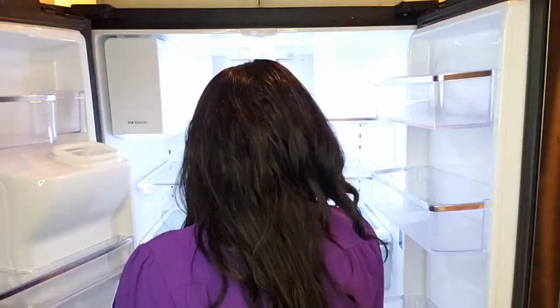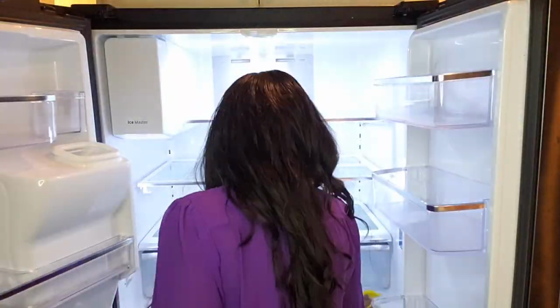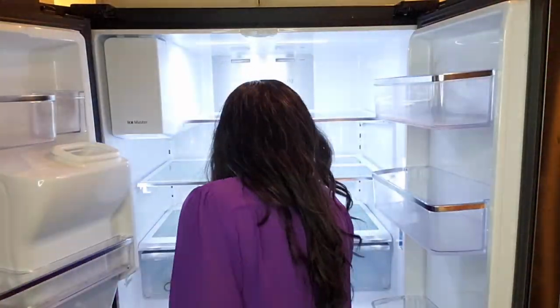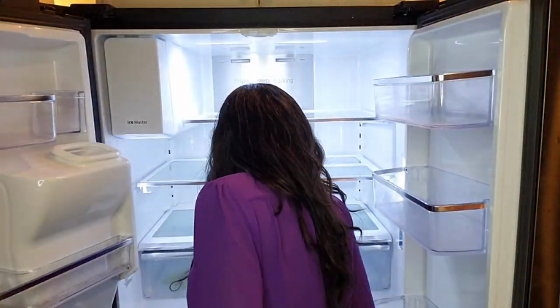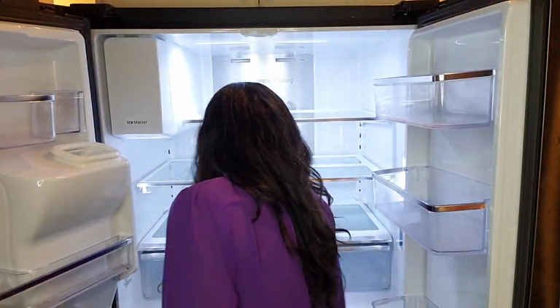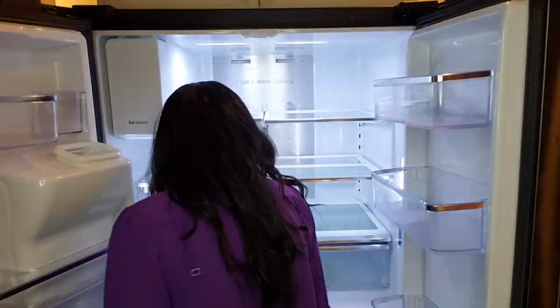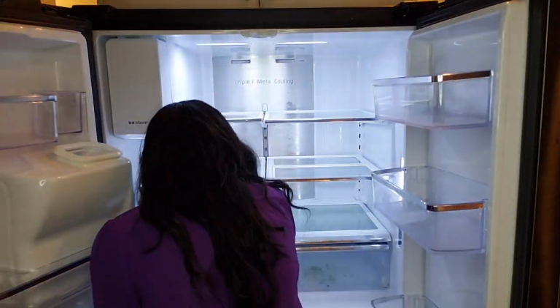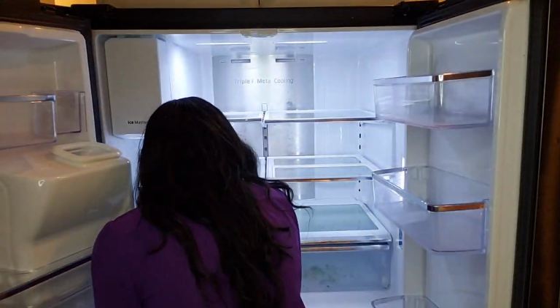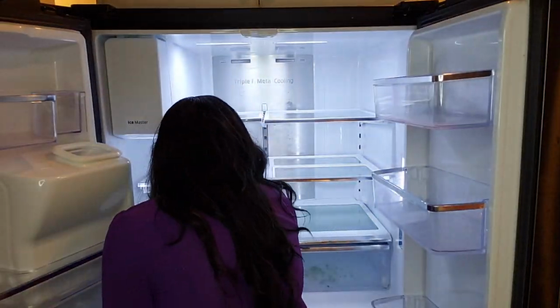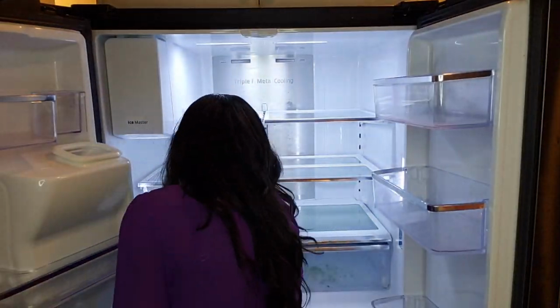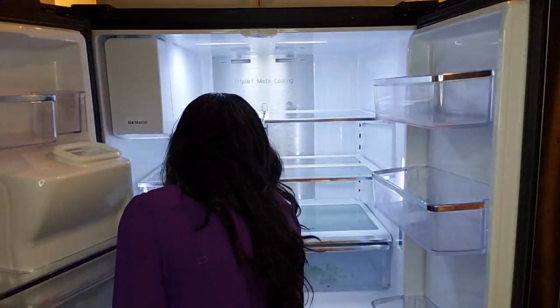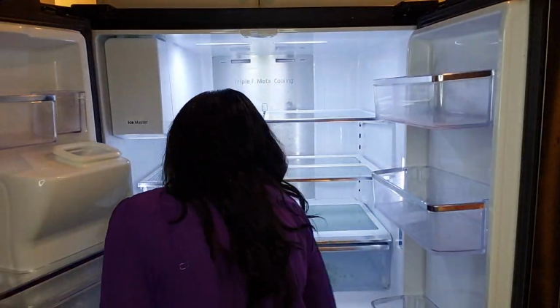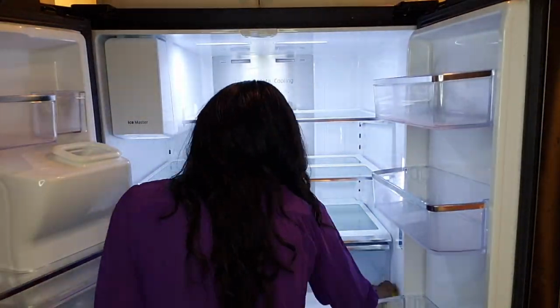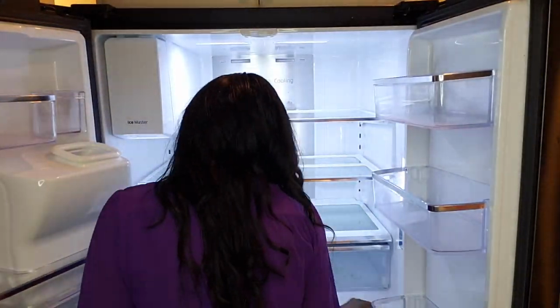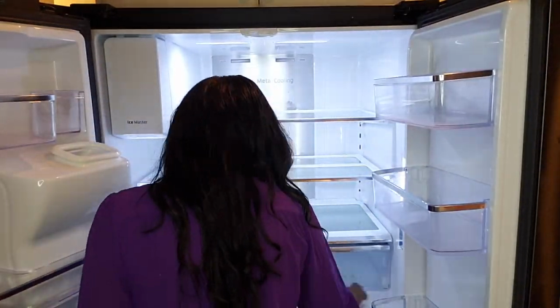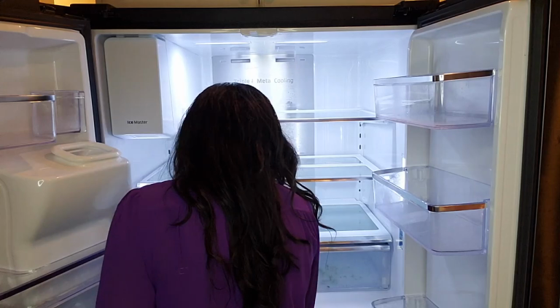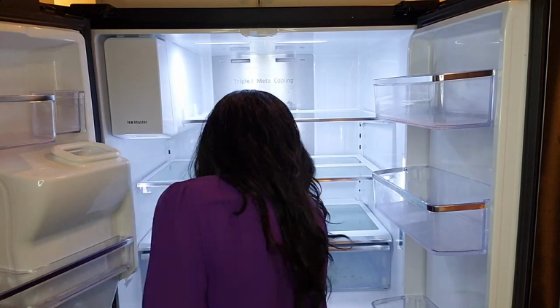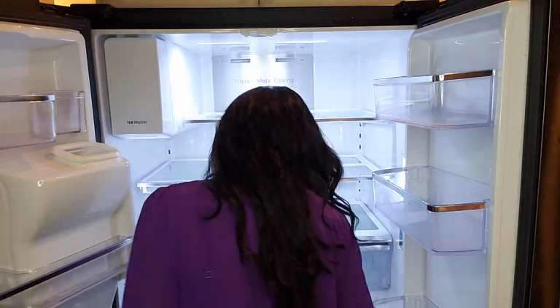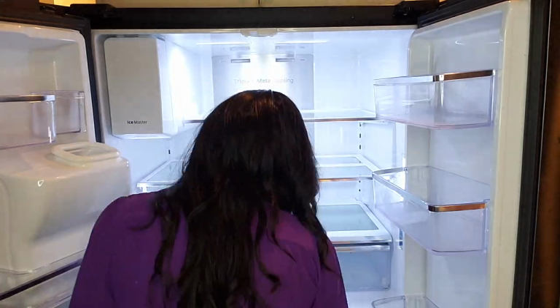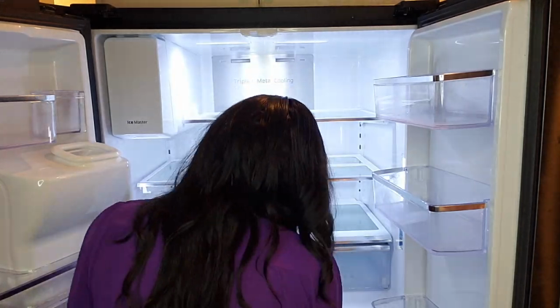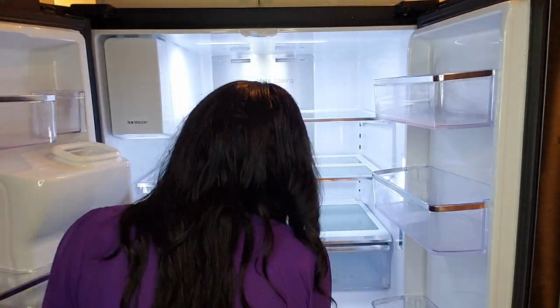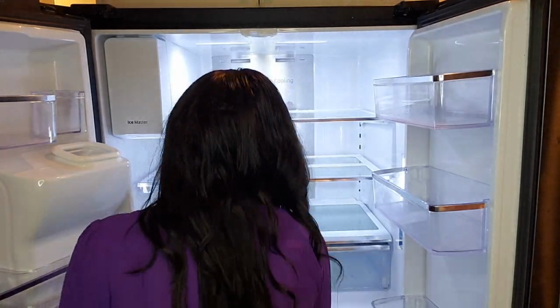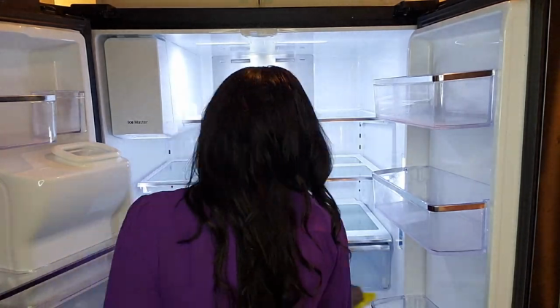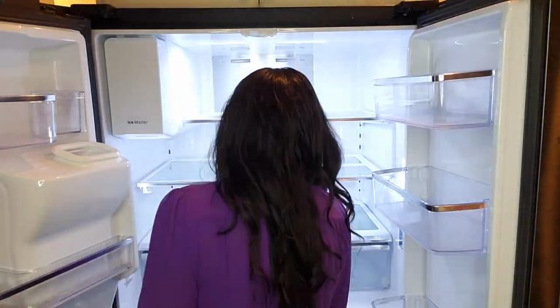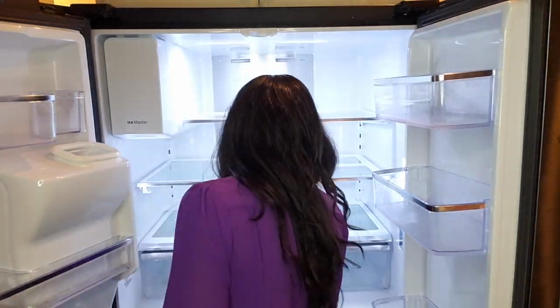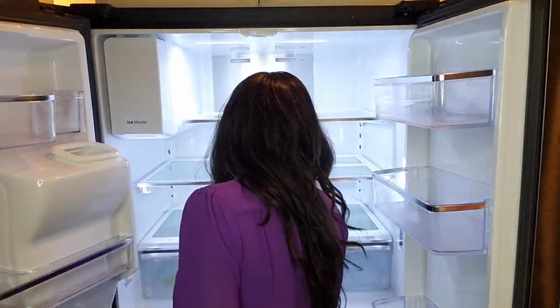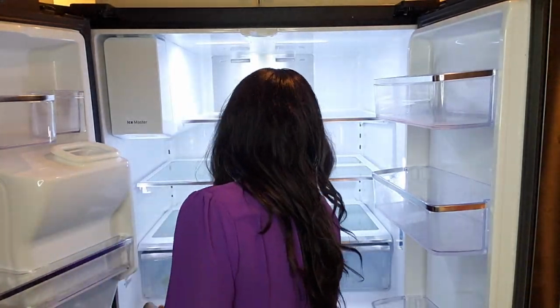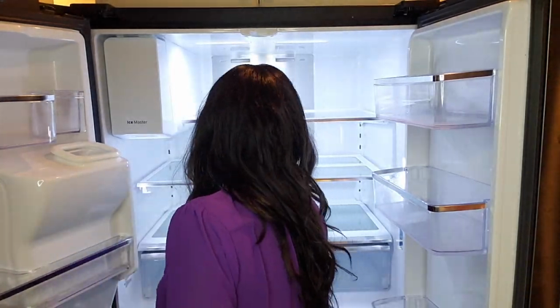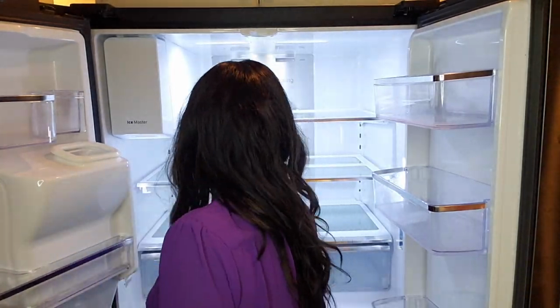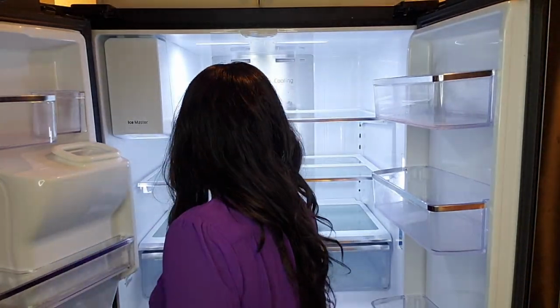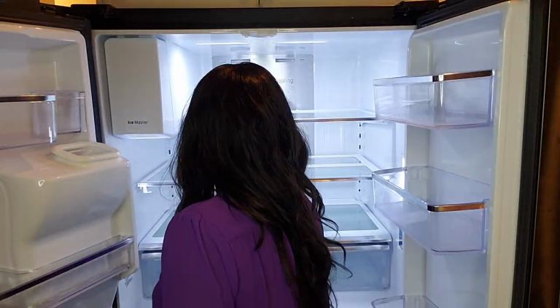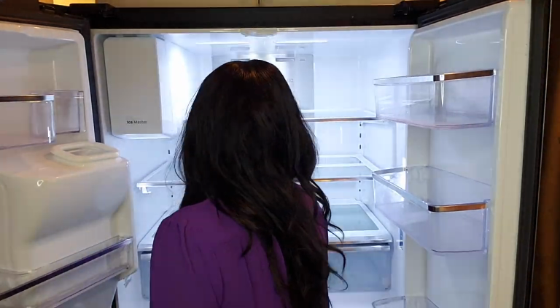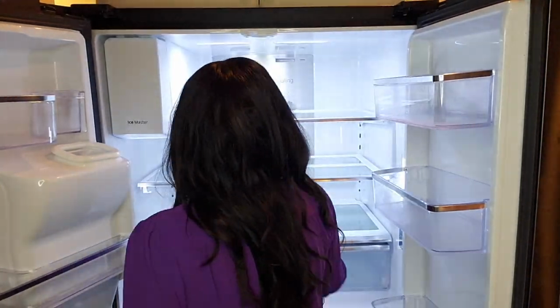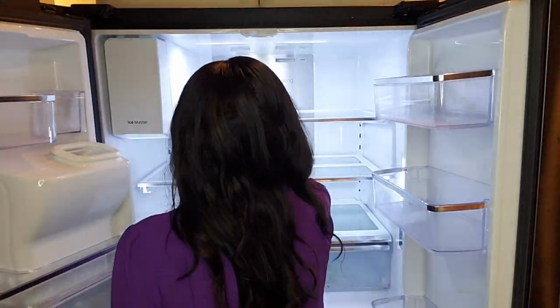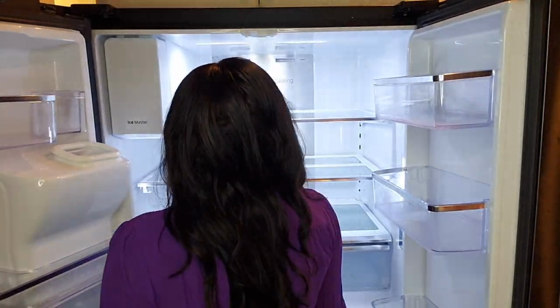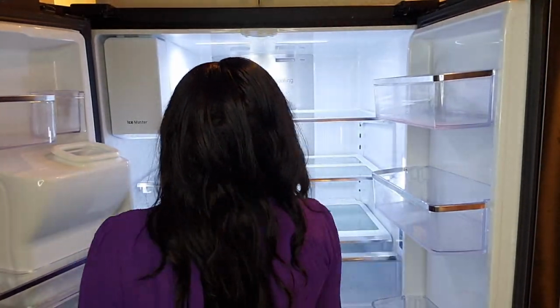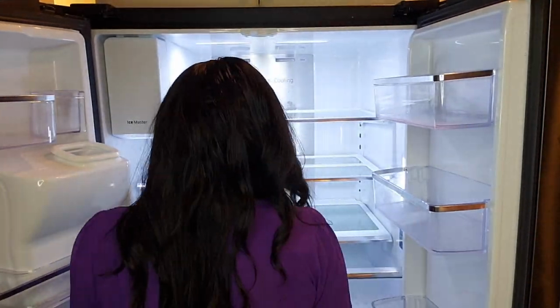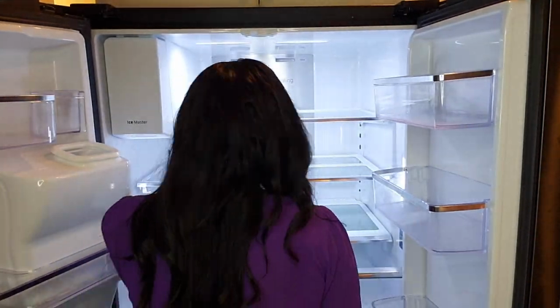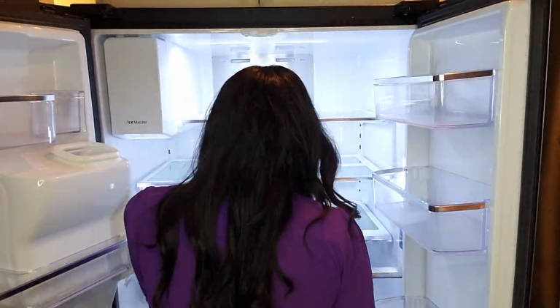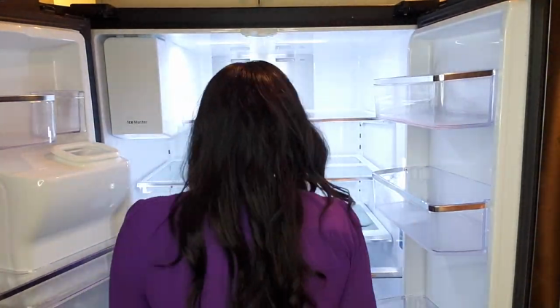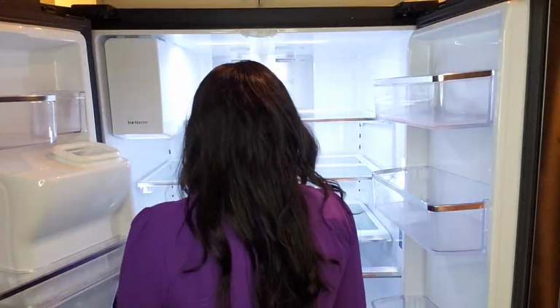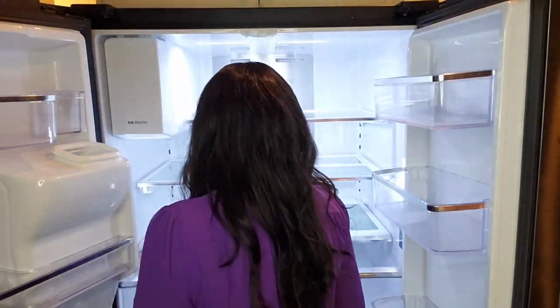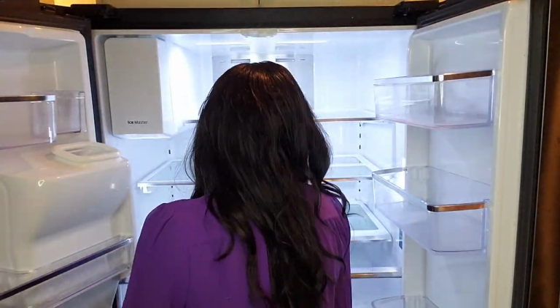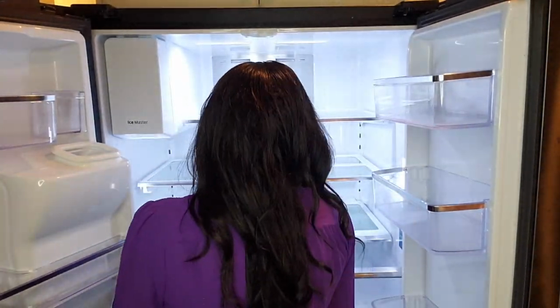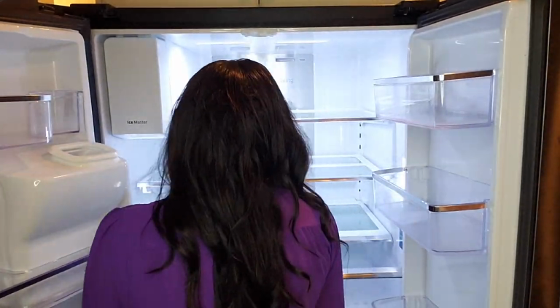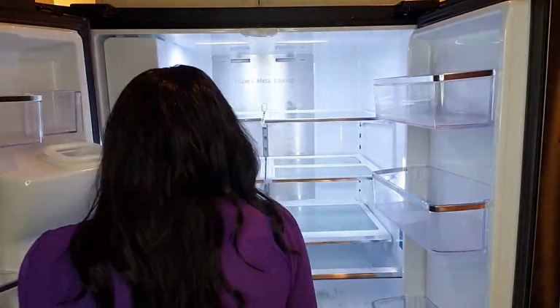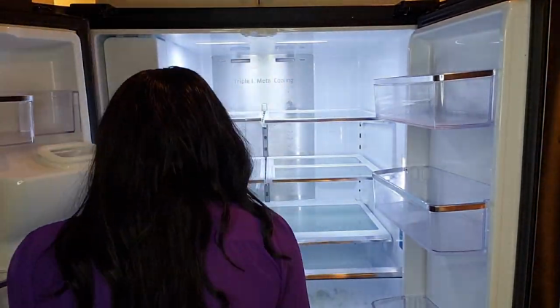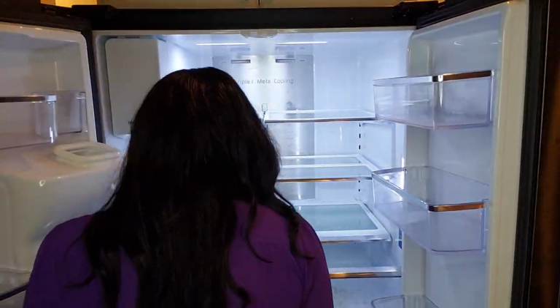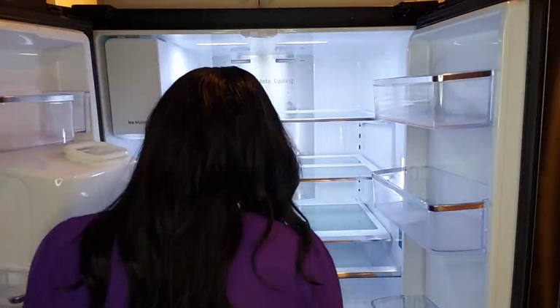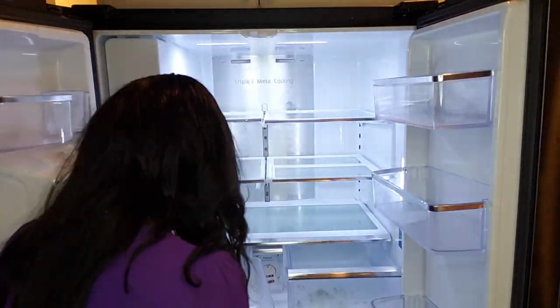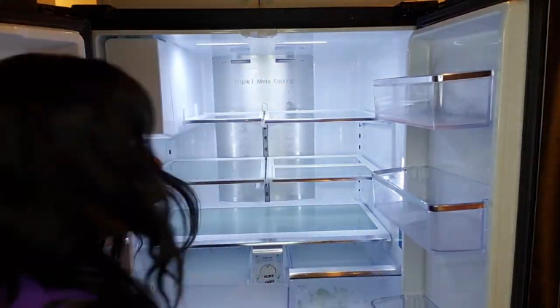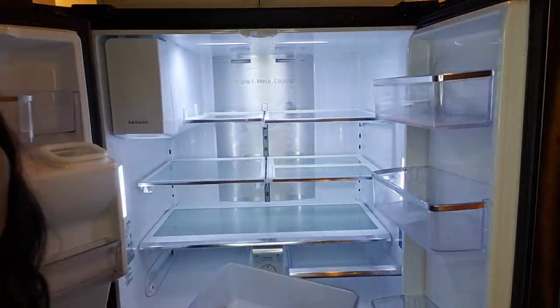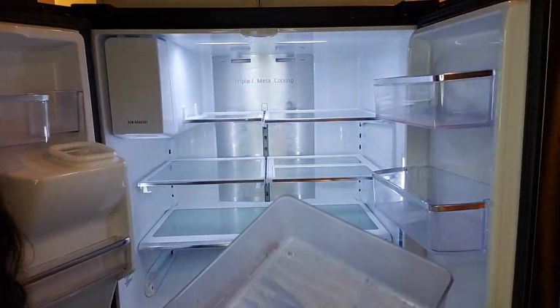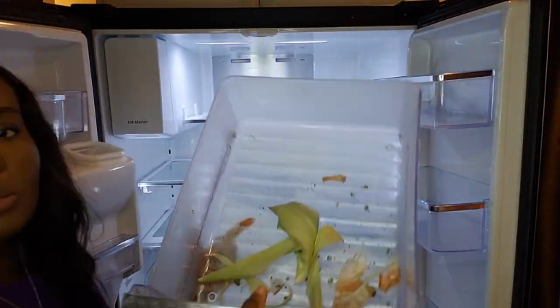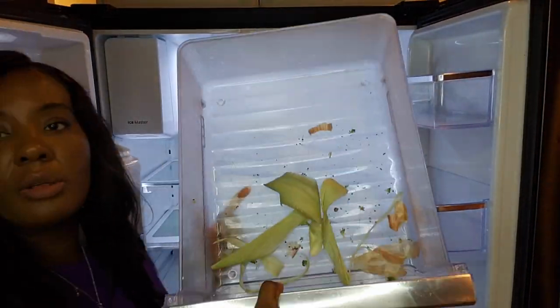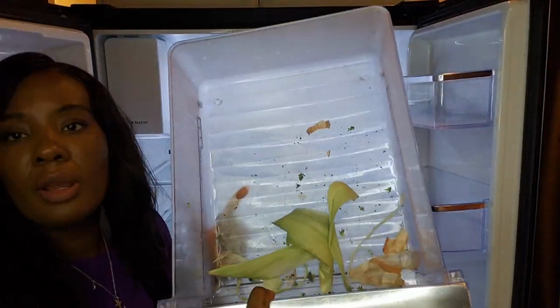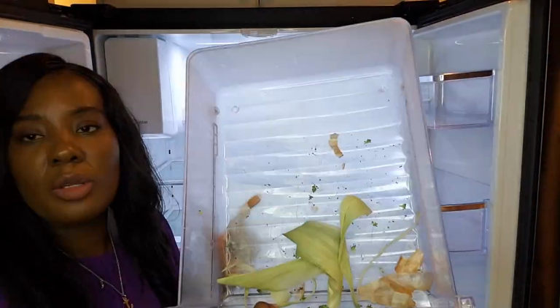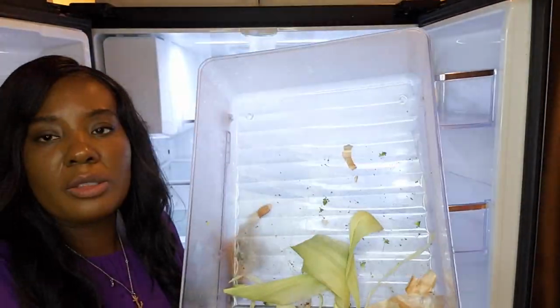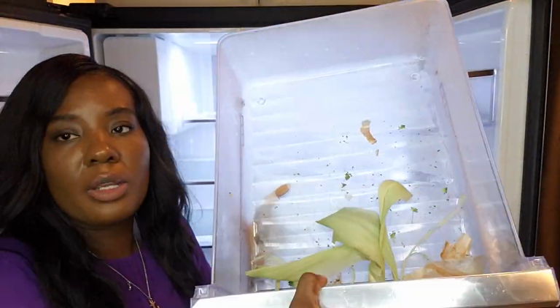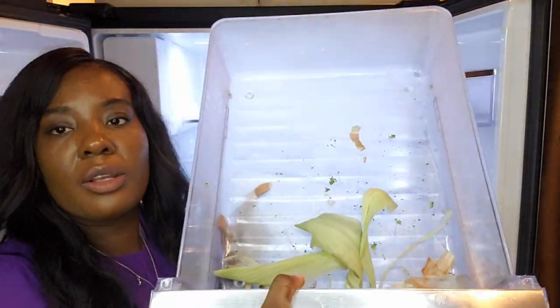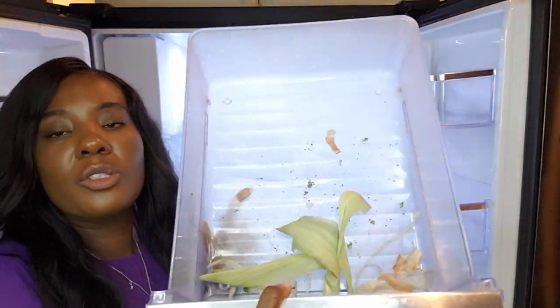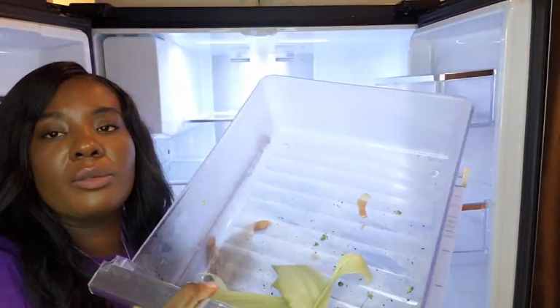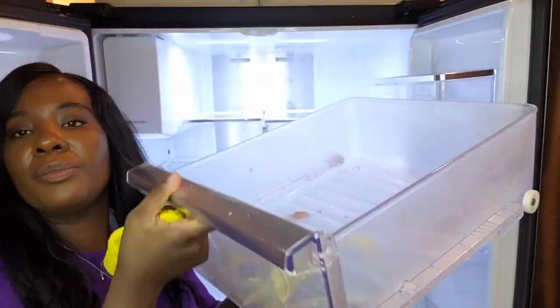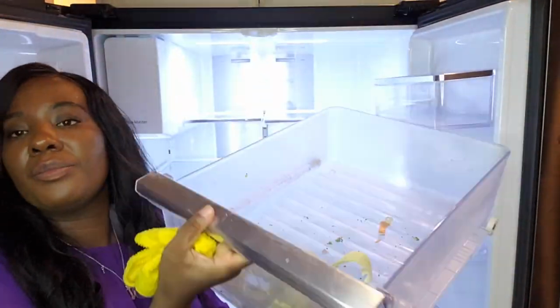The fridge wasn't too dirty, so there was no need for me to remove the trays on top. I am only removing the two drawers at the bottom.